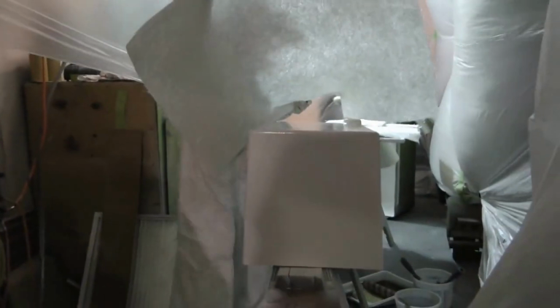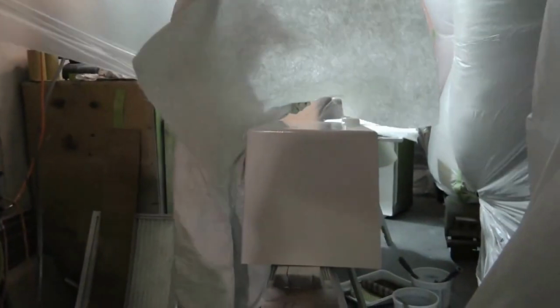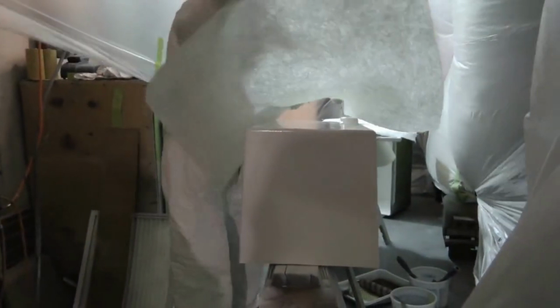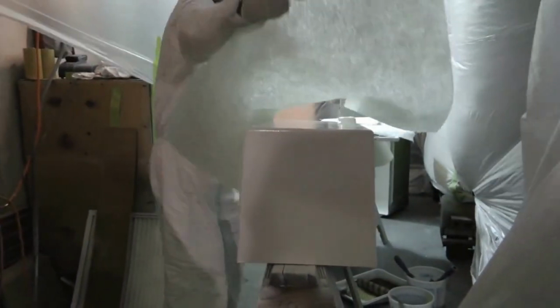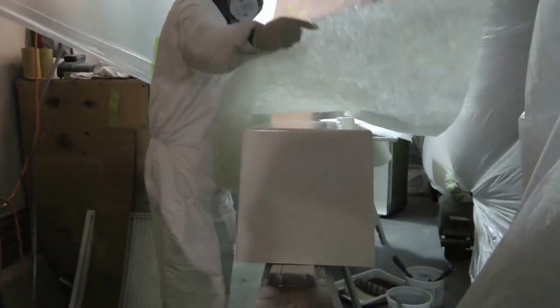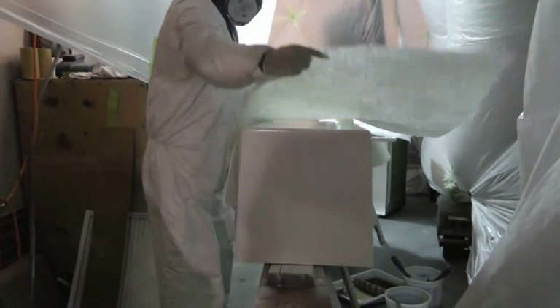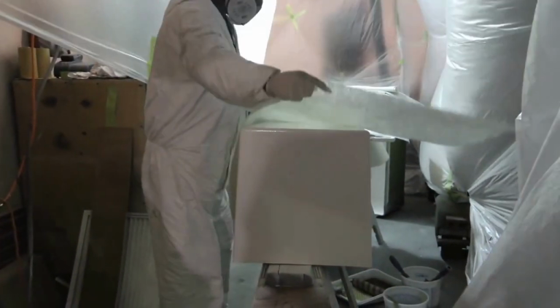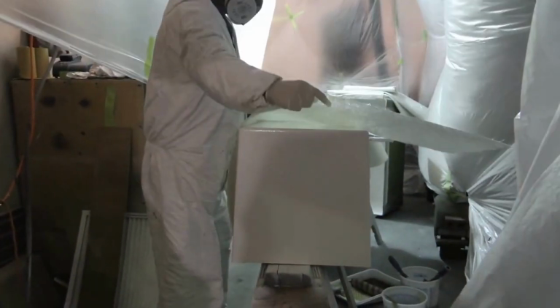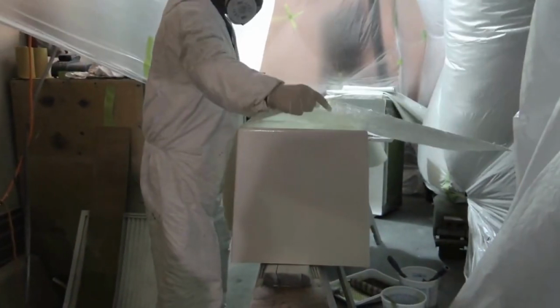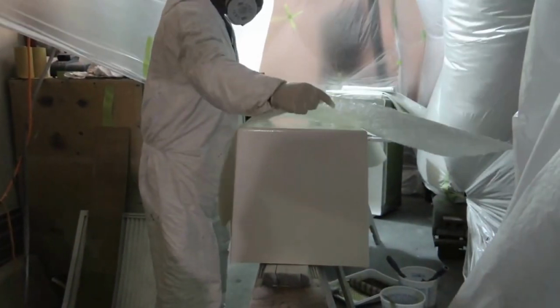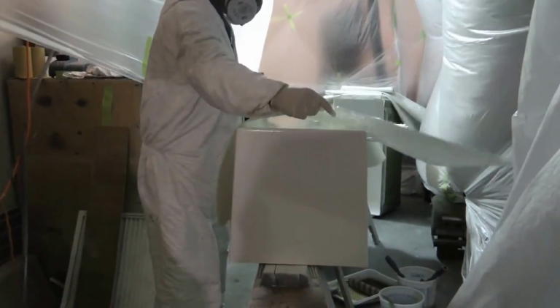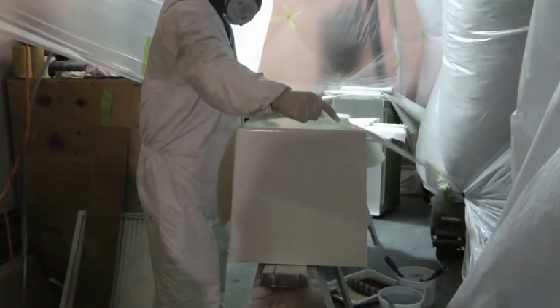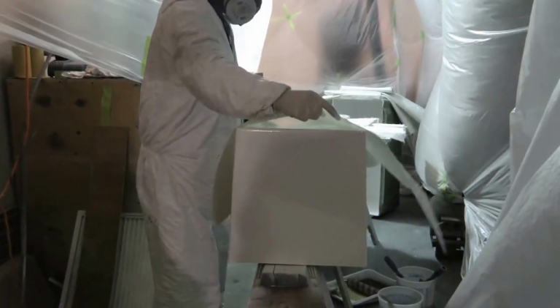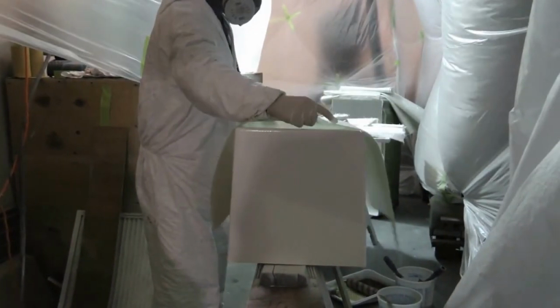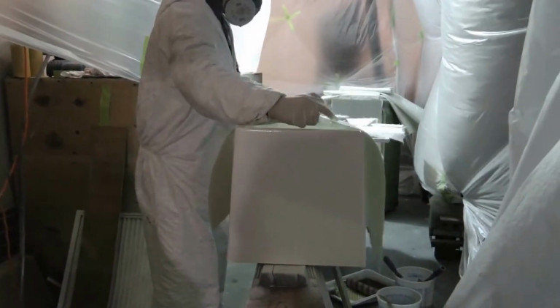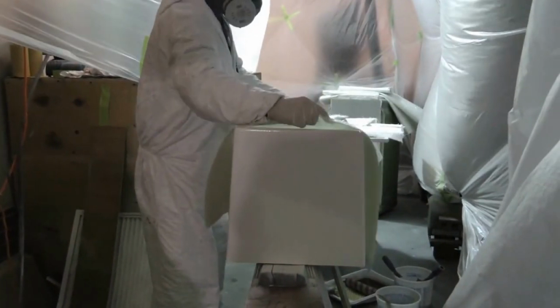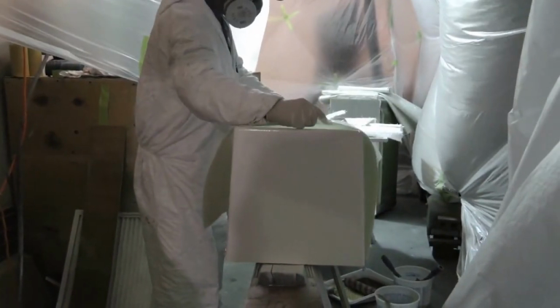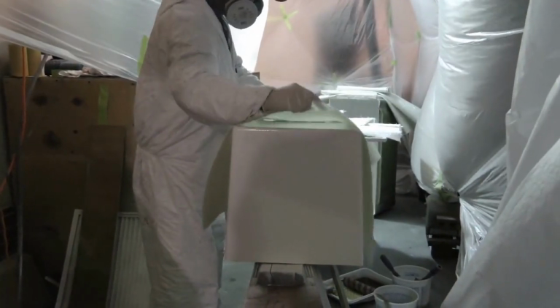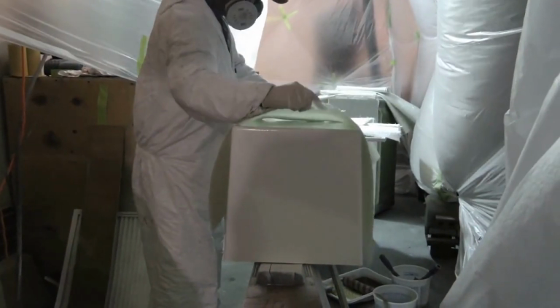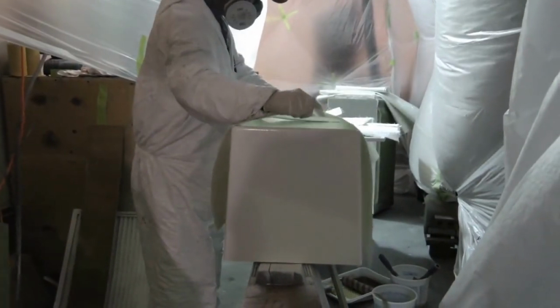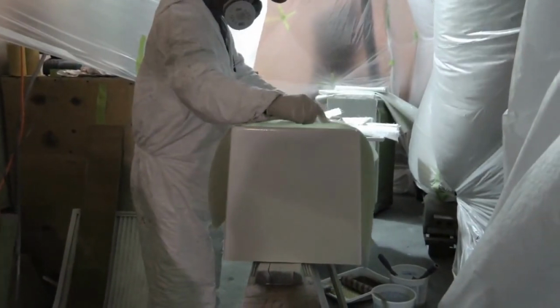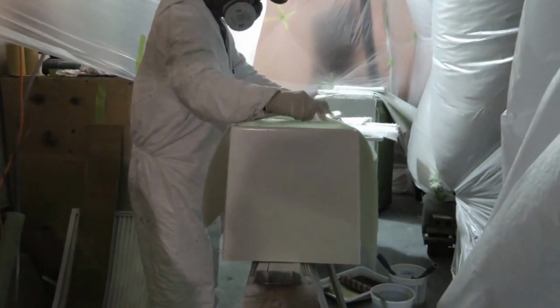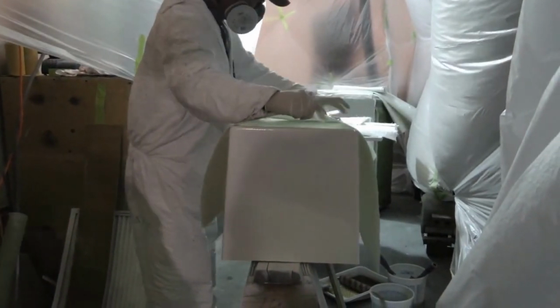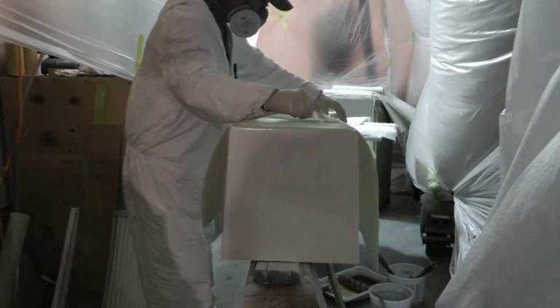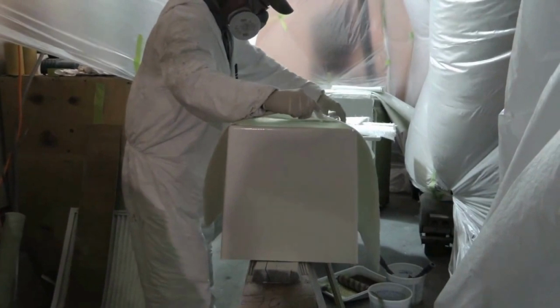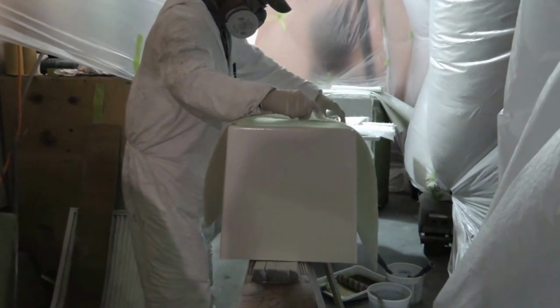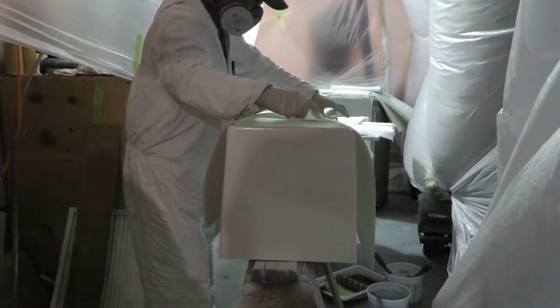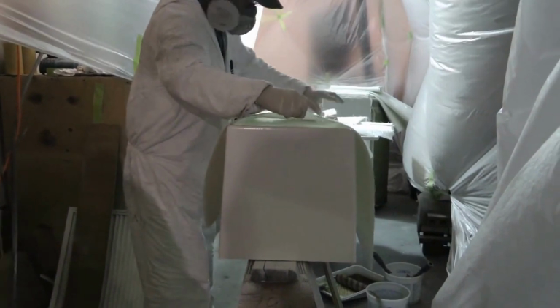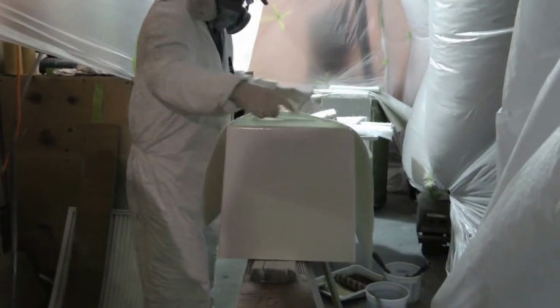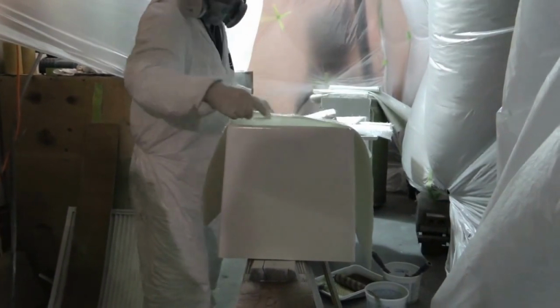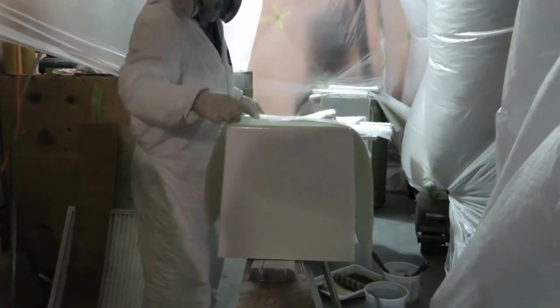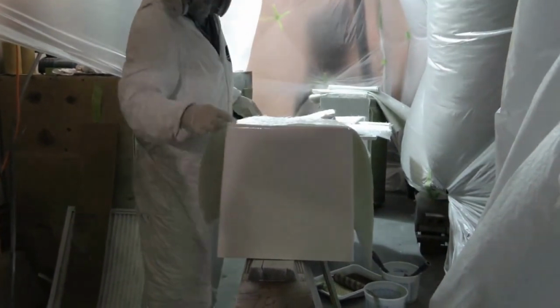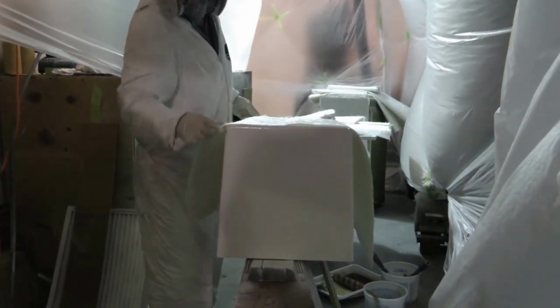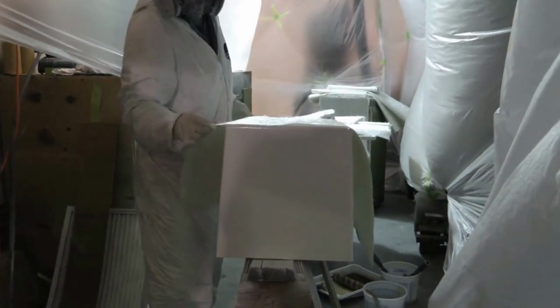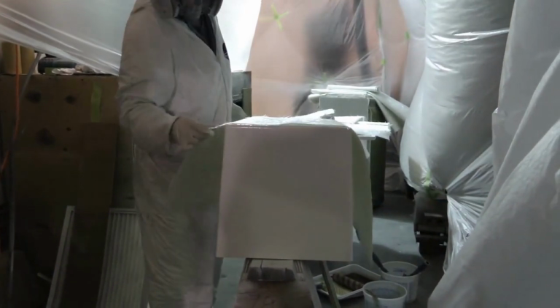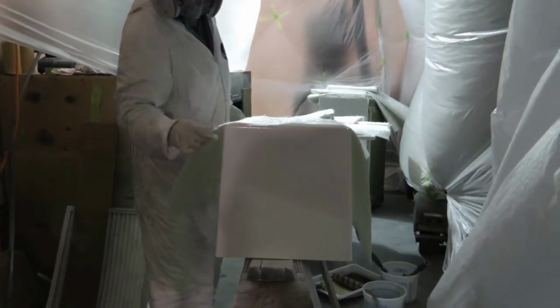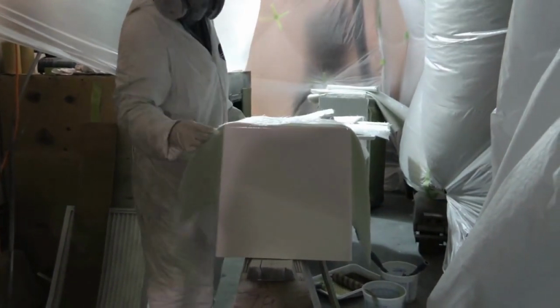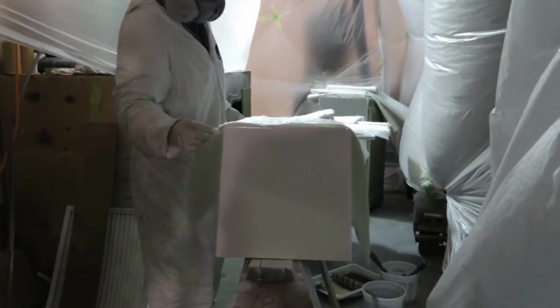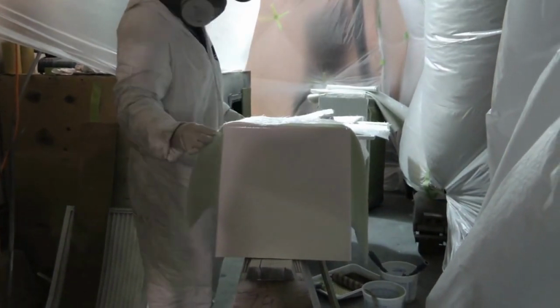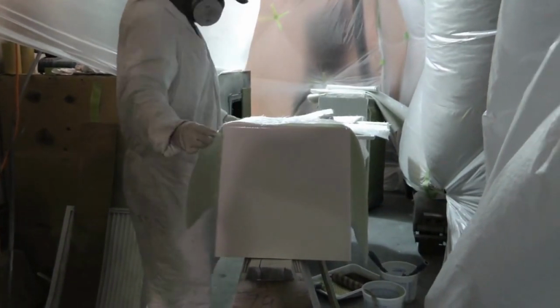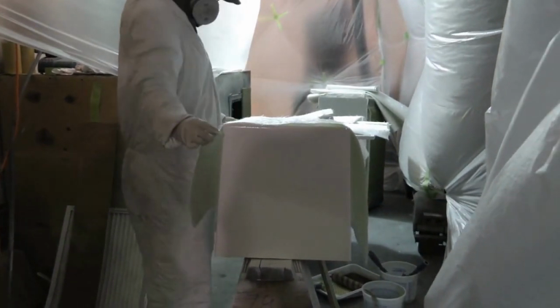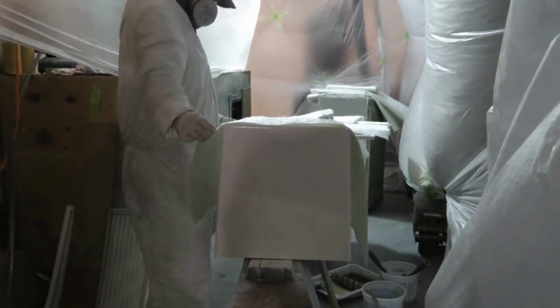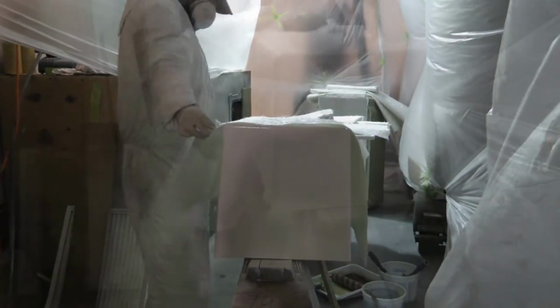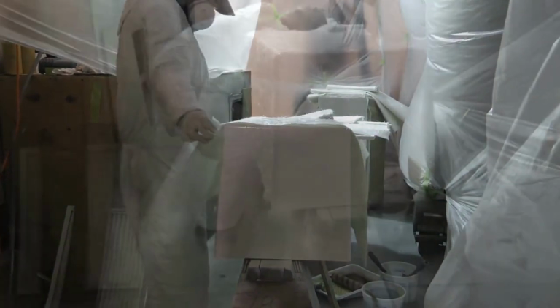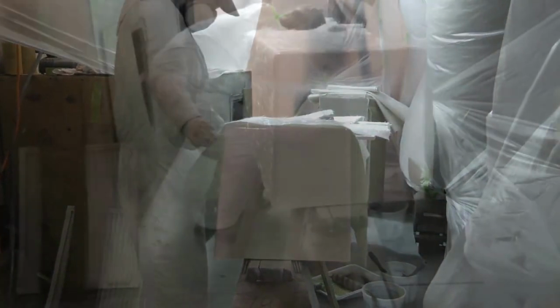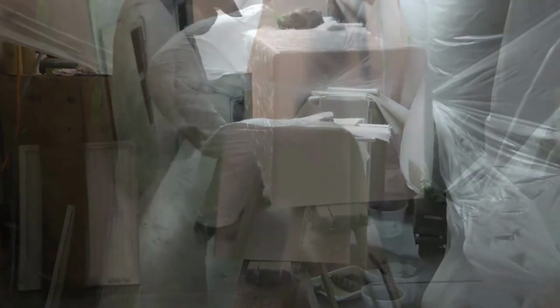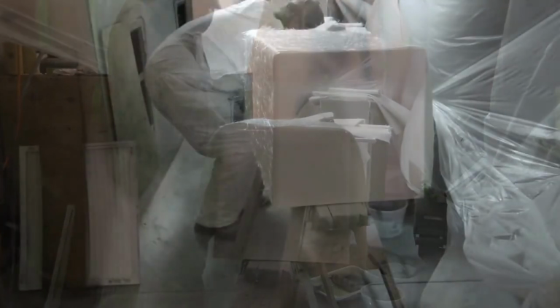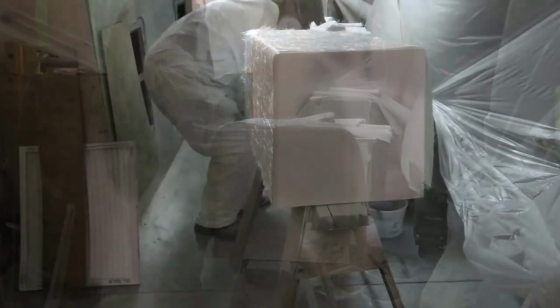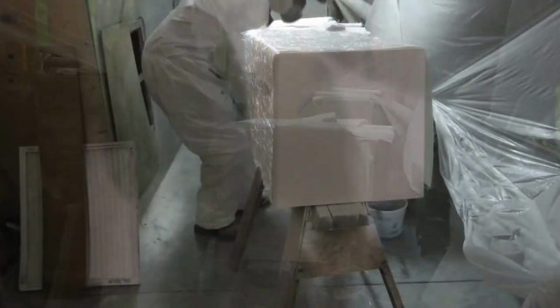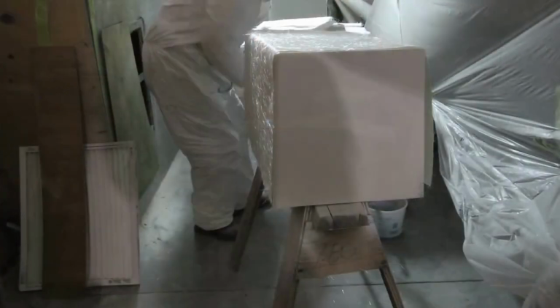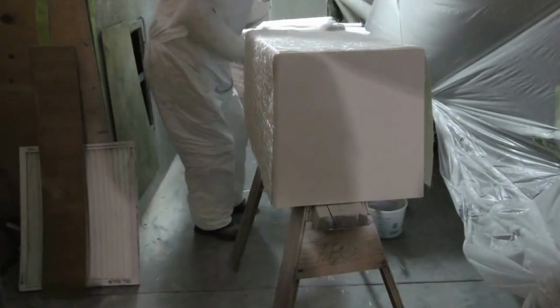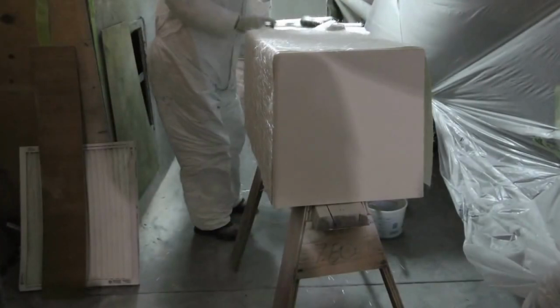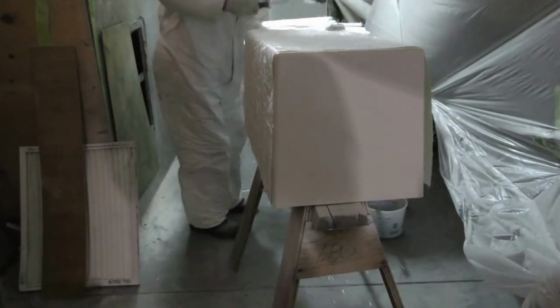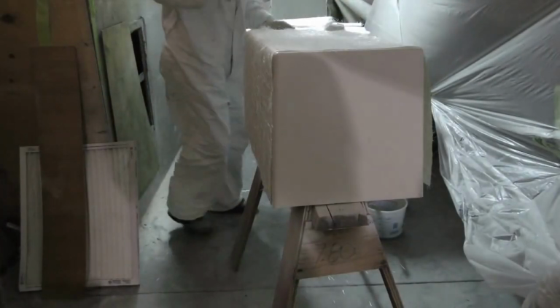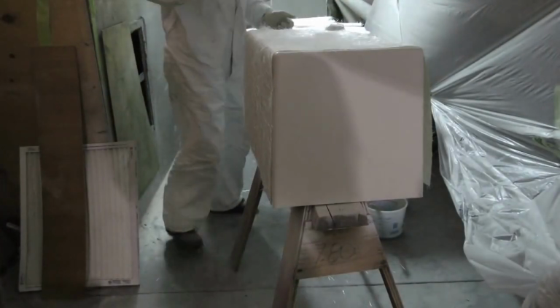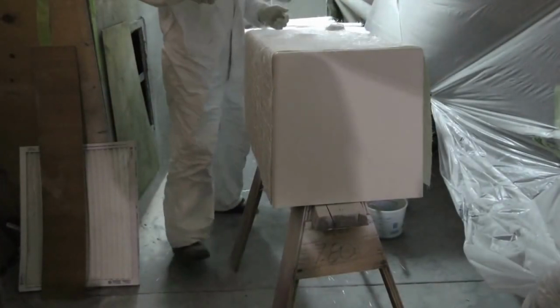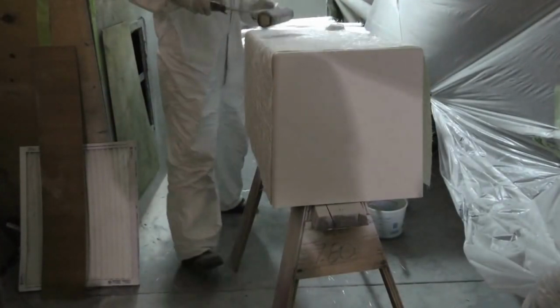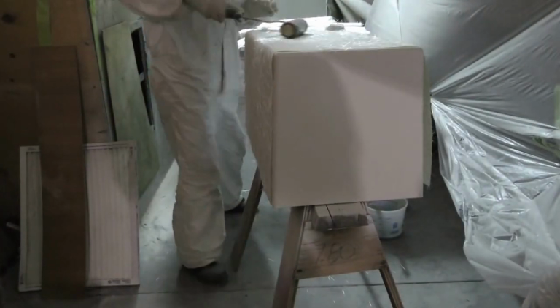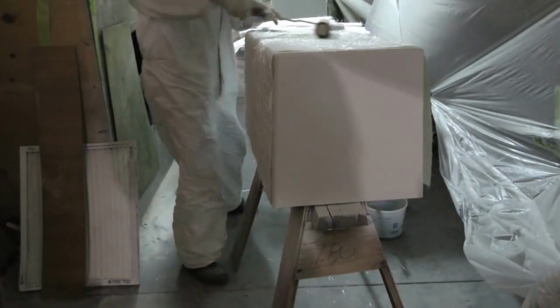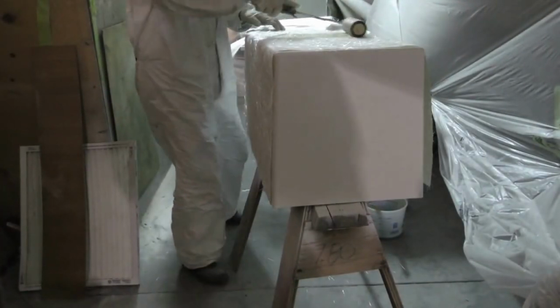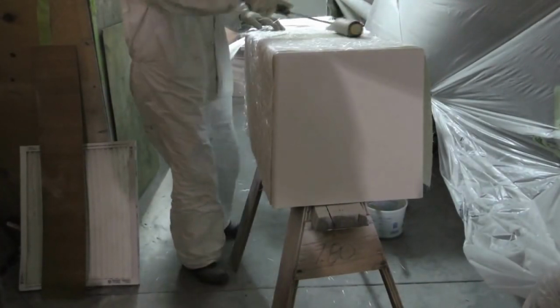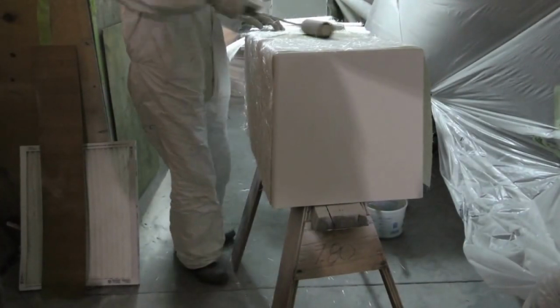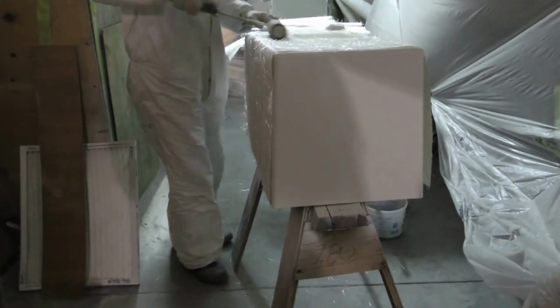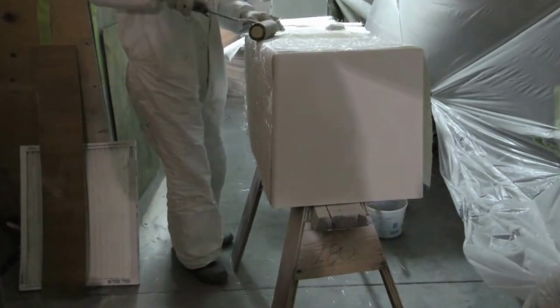Next, we apply several layers of fiberglass with general-purpose resin. This gives structural support to the gelcoat.